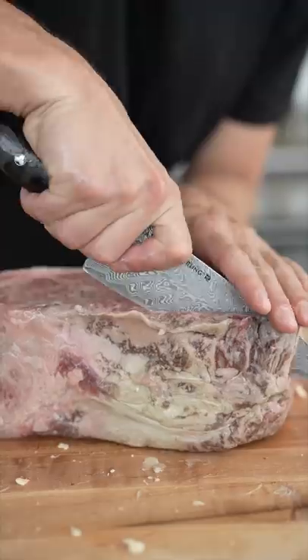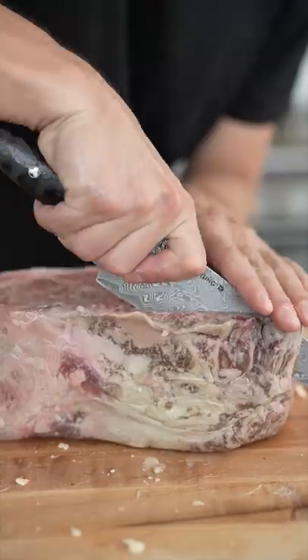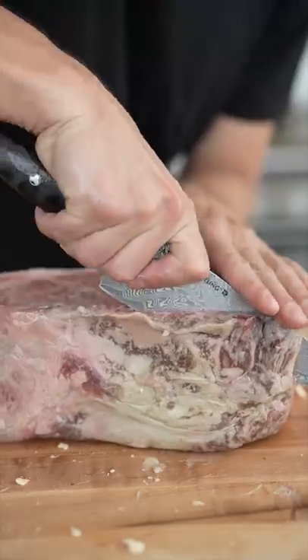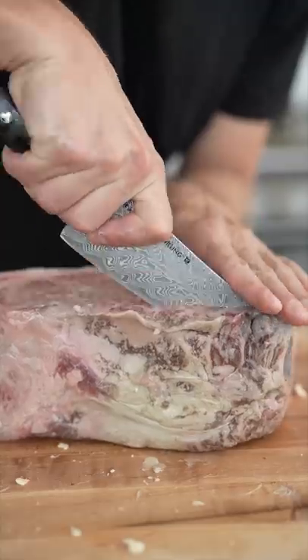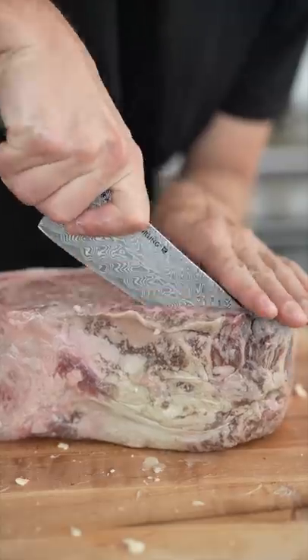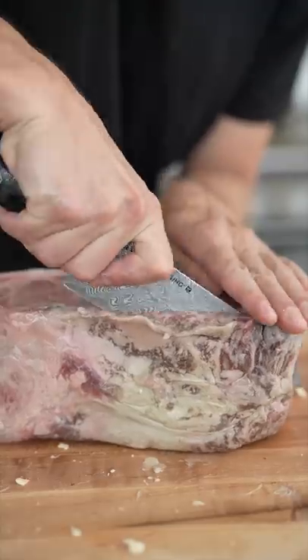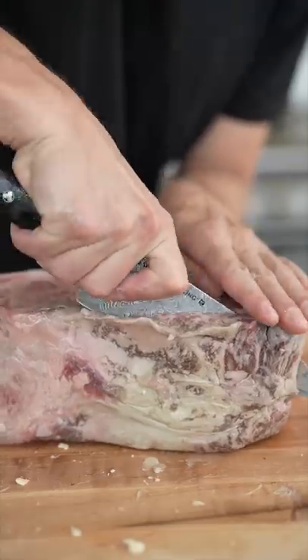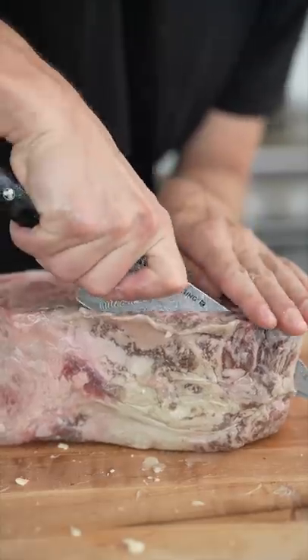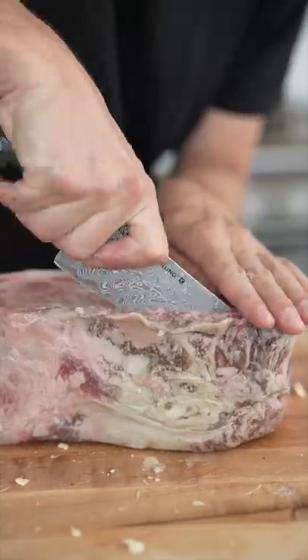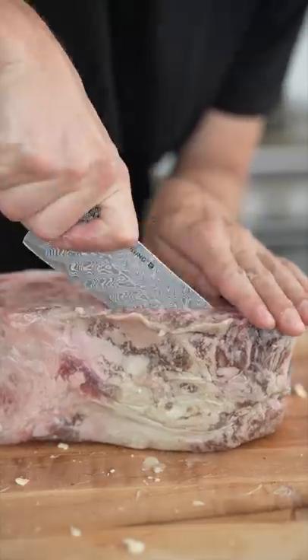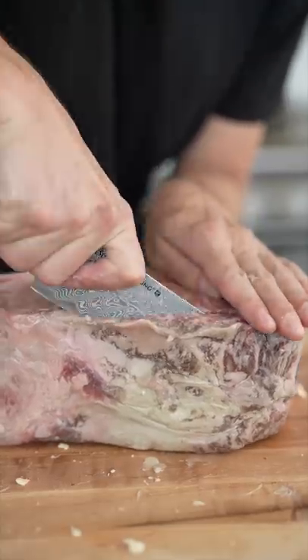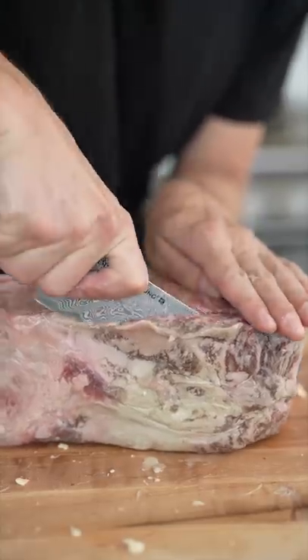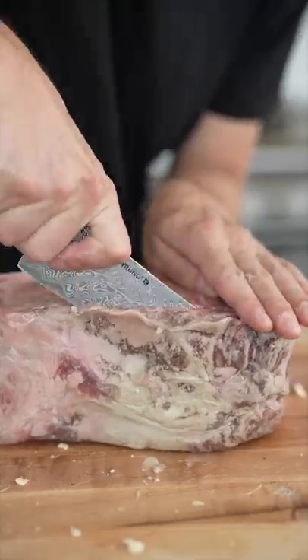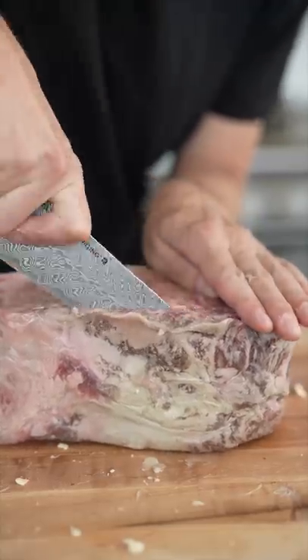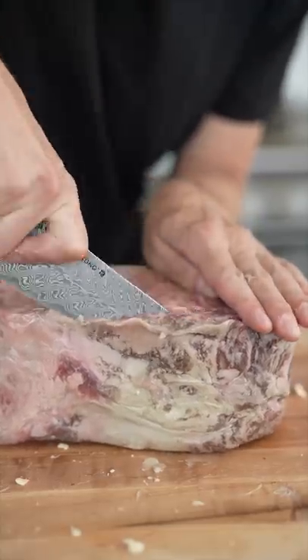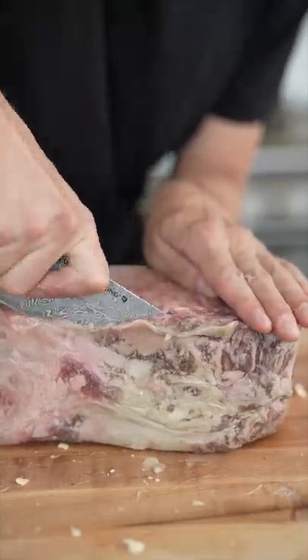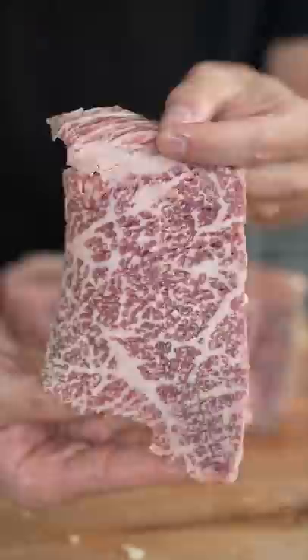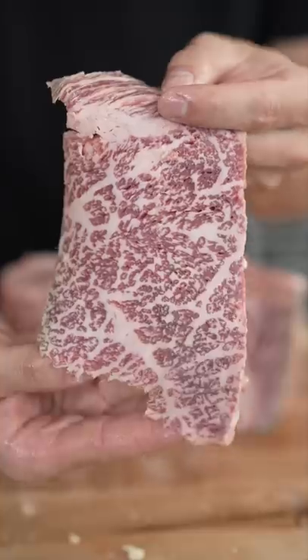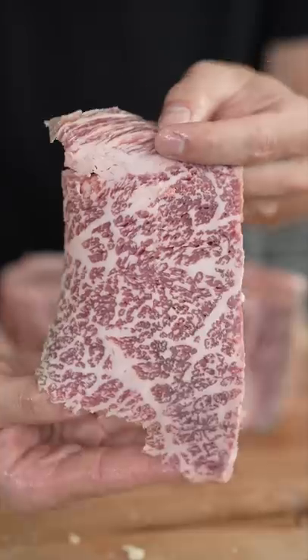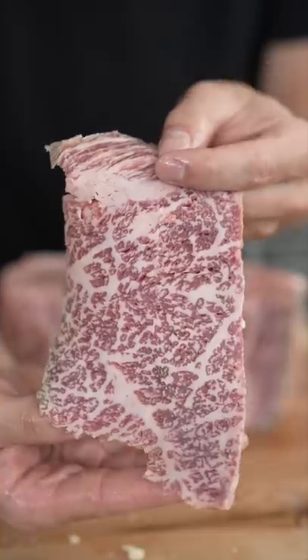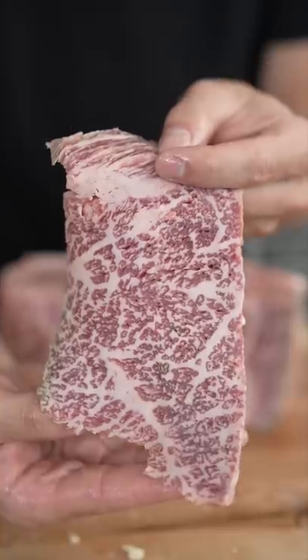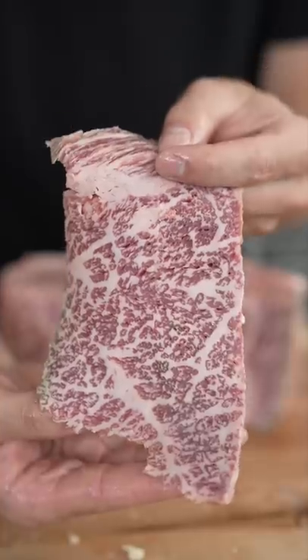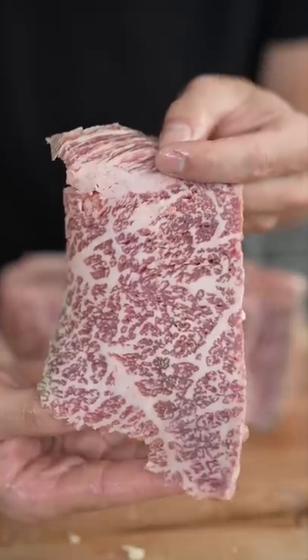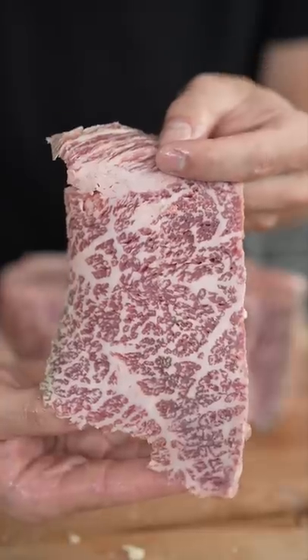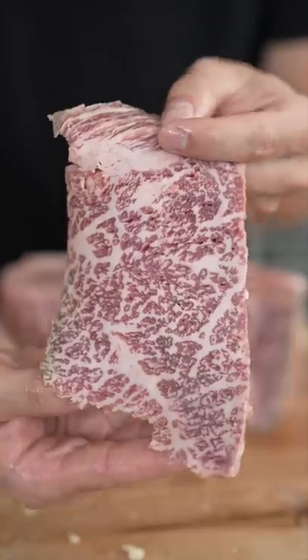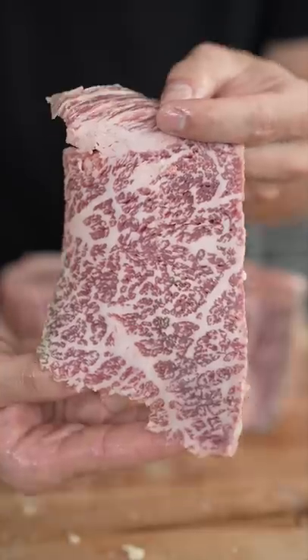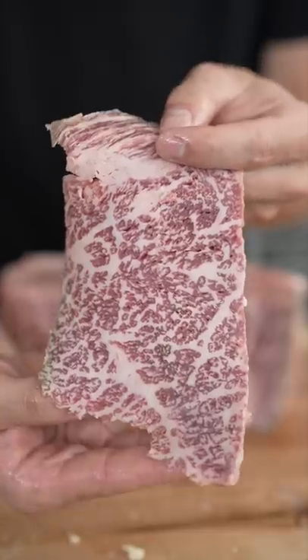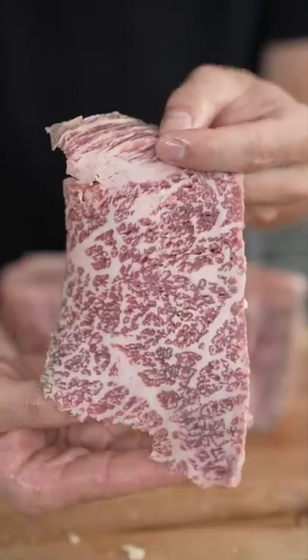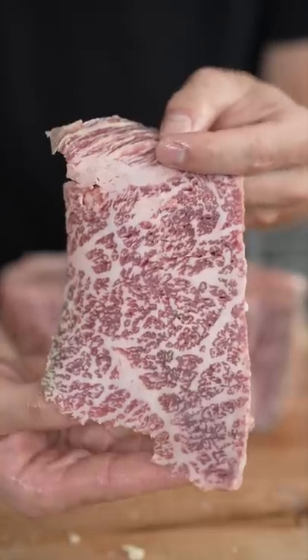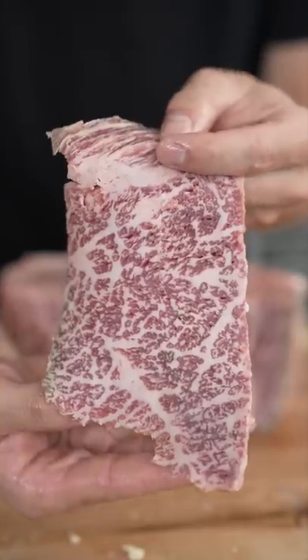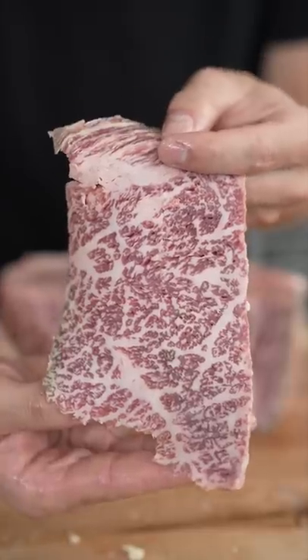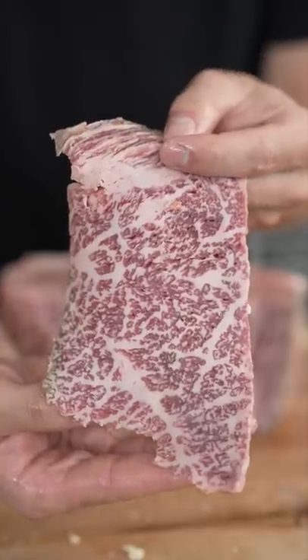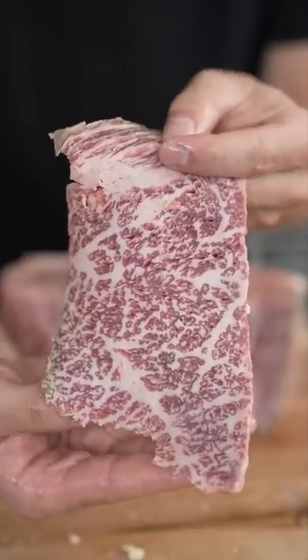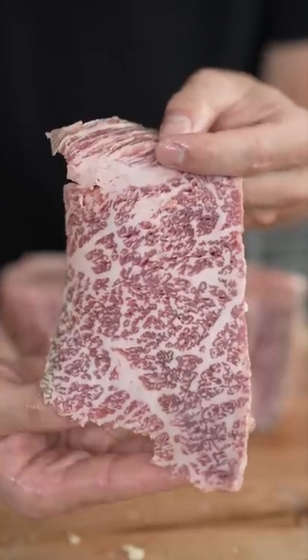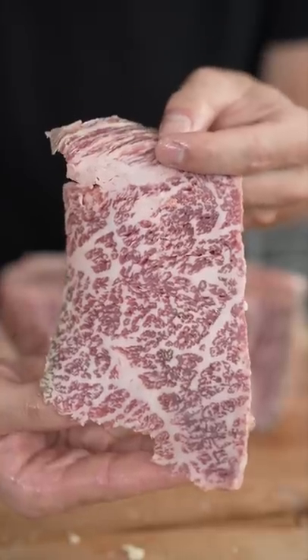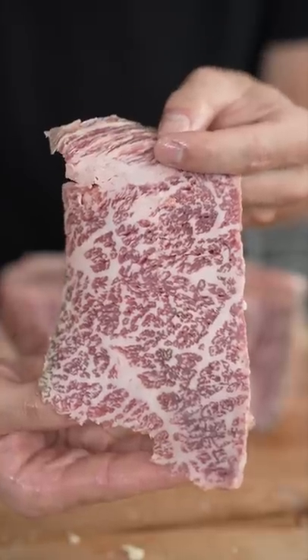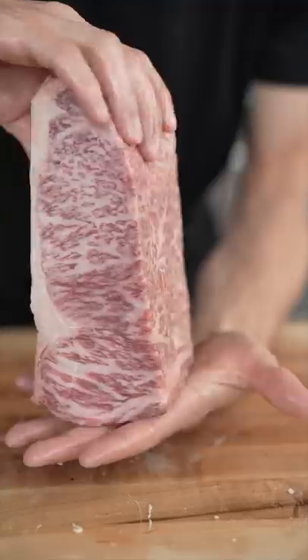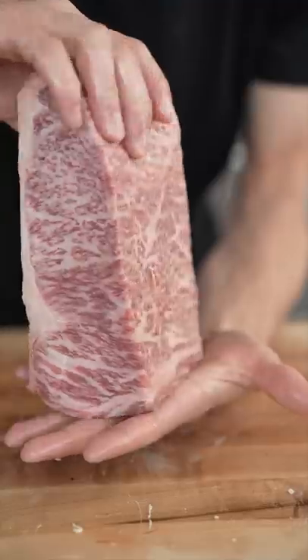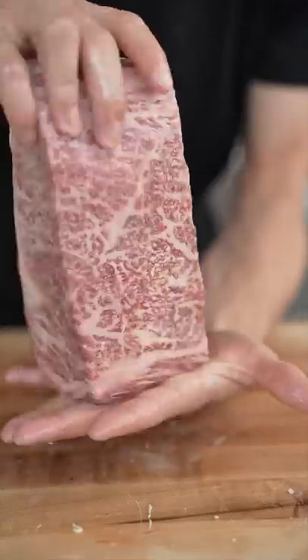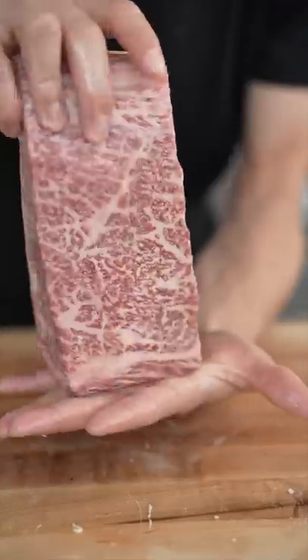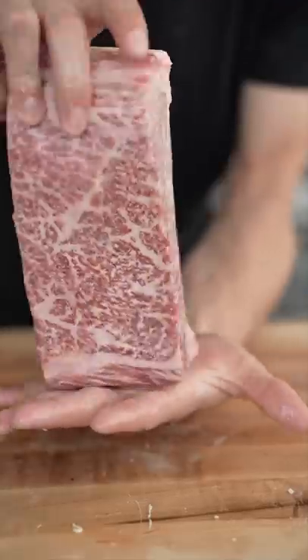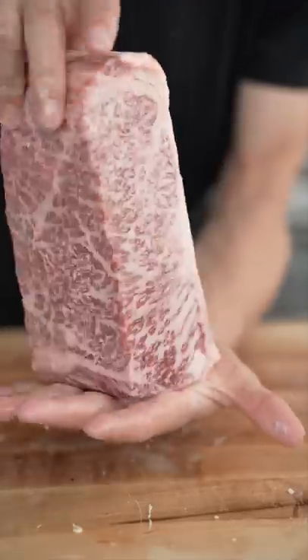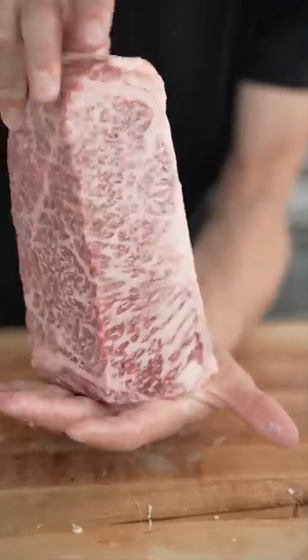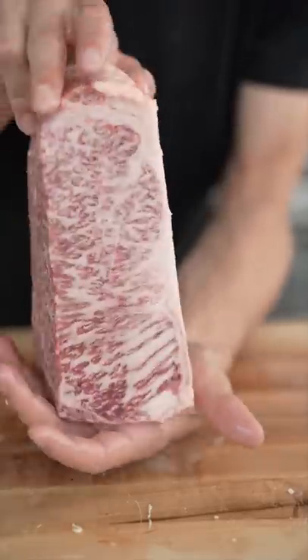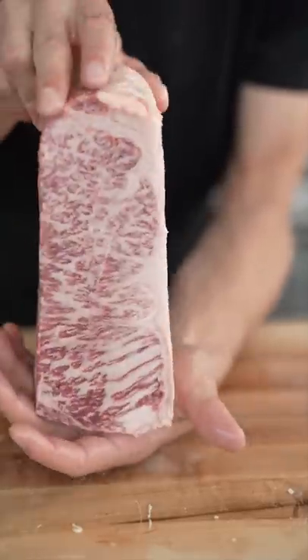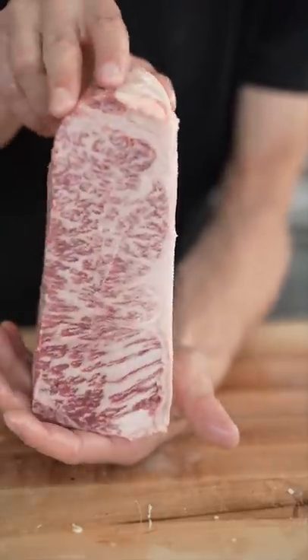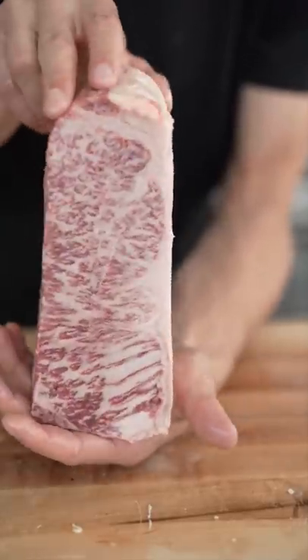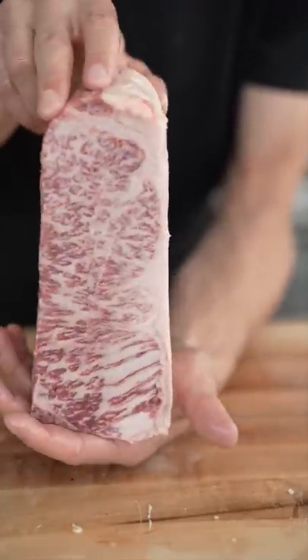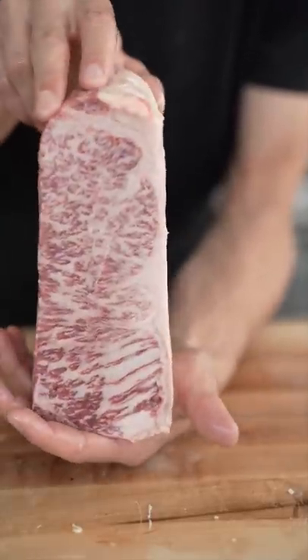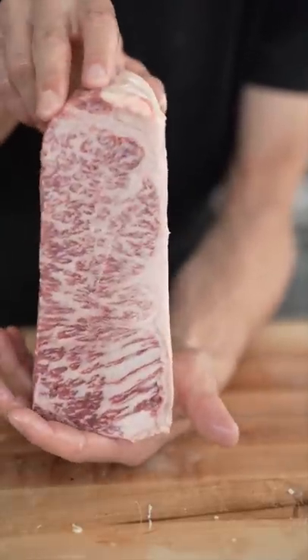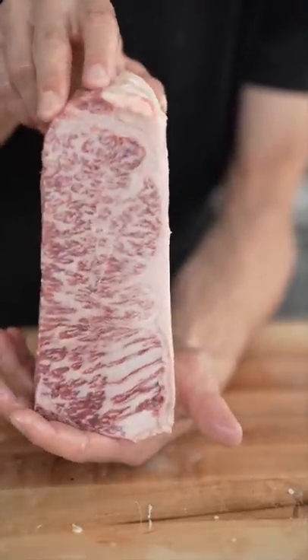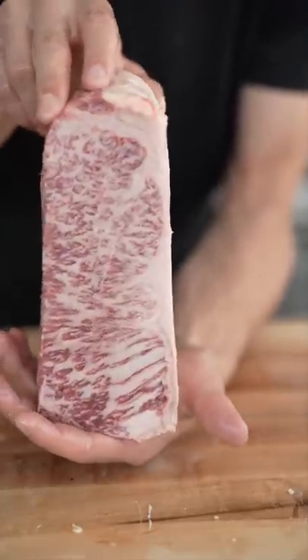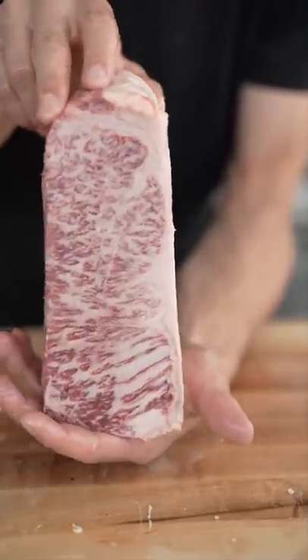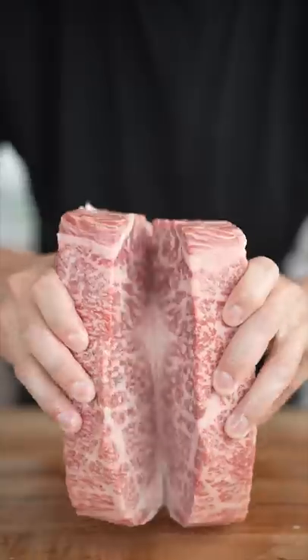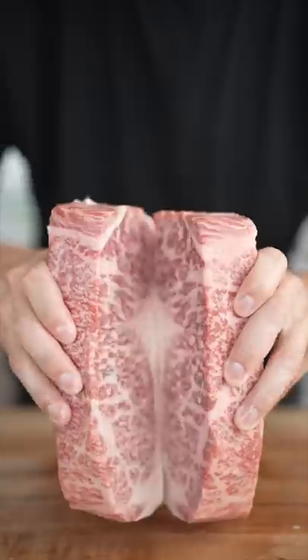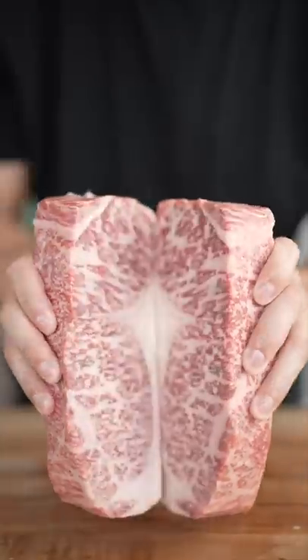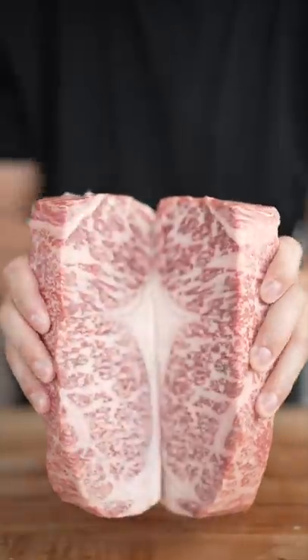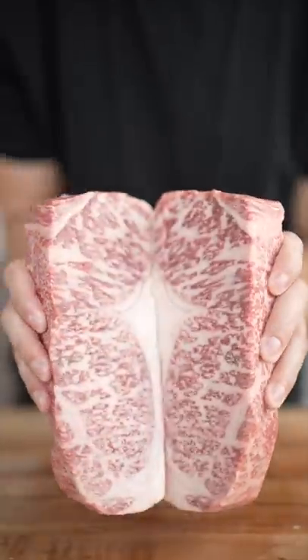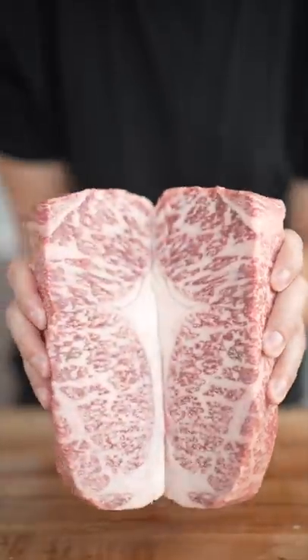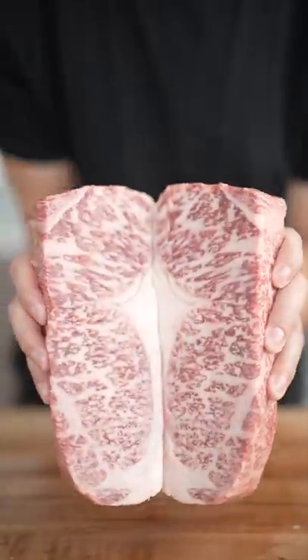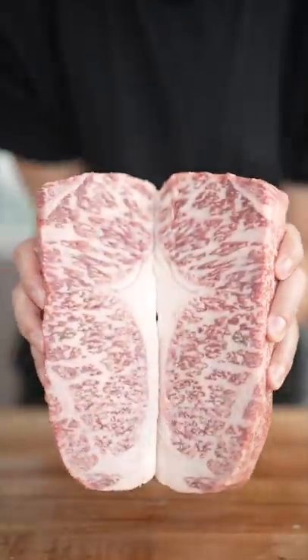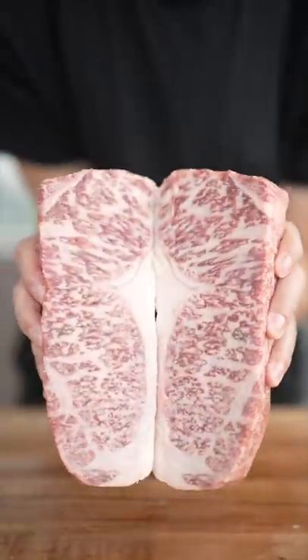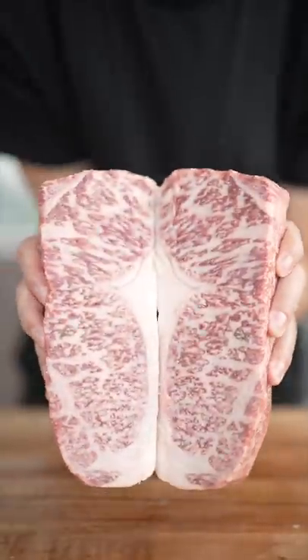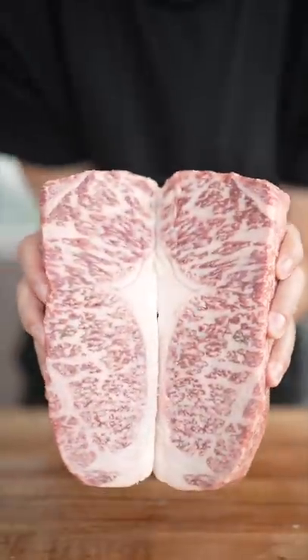At this point, we'll trim off that bark, but let's not forget to appreciate that marbling. Ultimately, this is what we're left with. Time to cook some Wagyu.